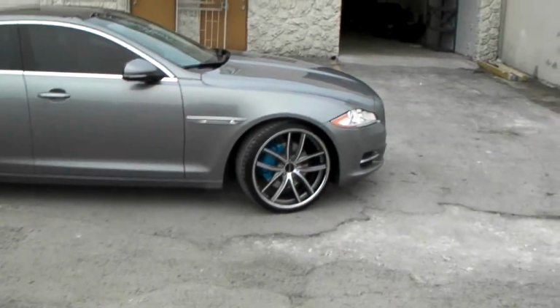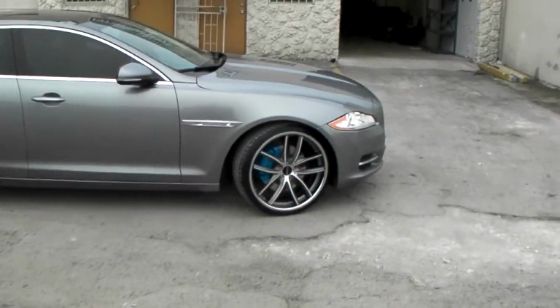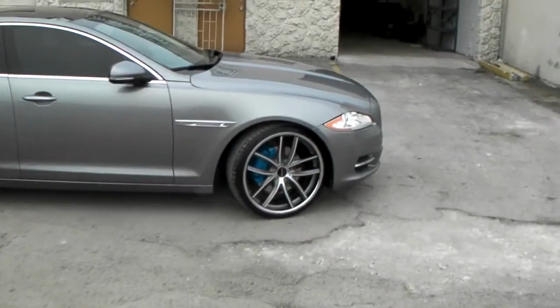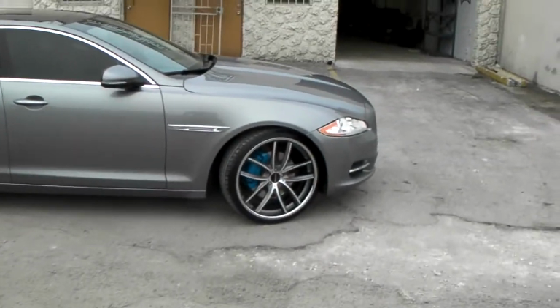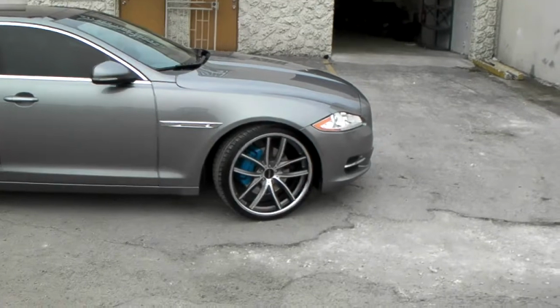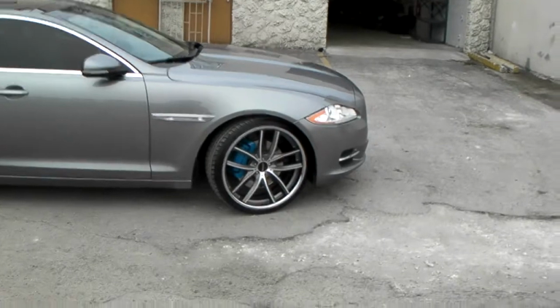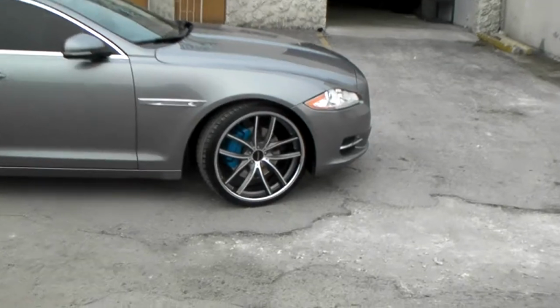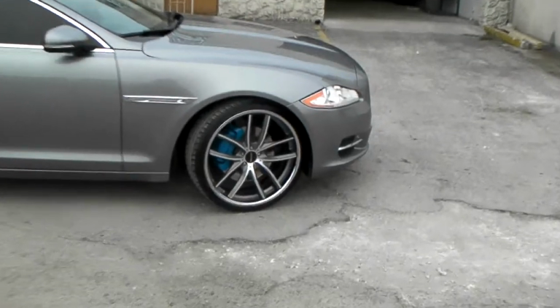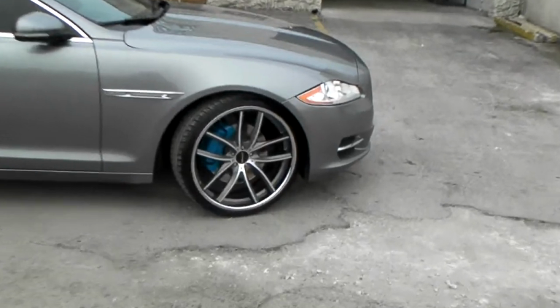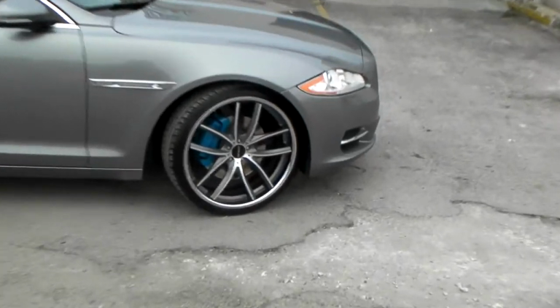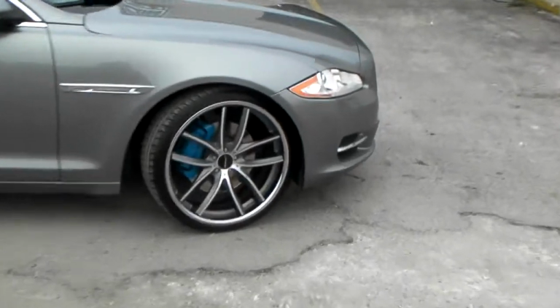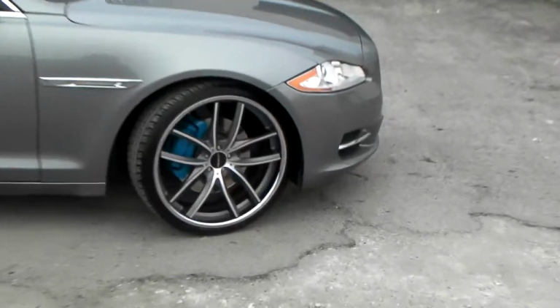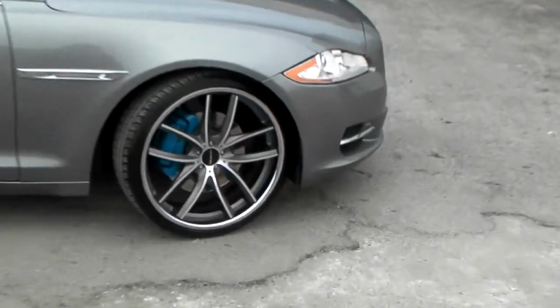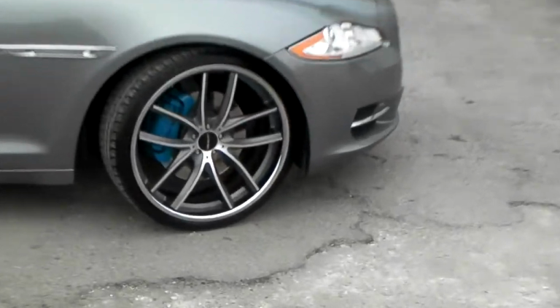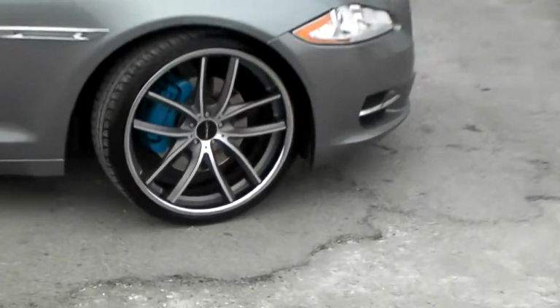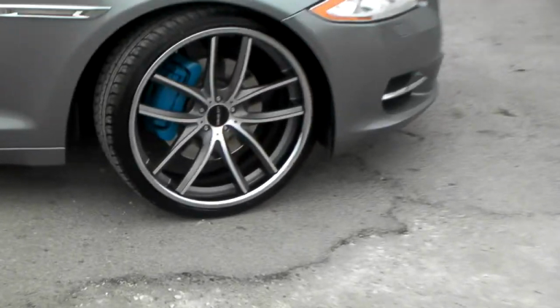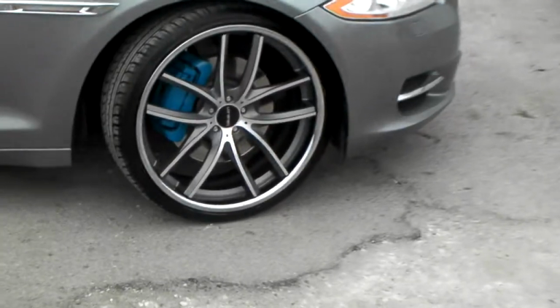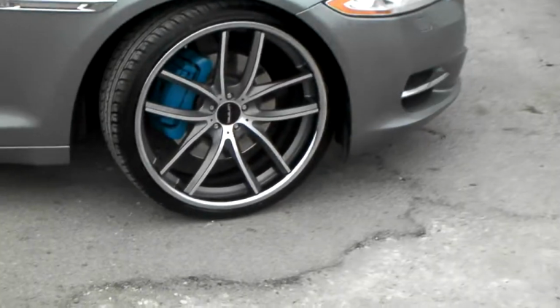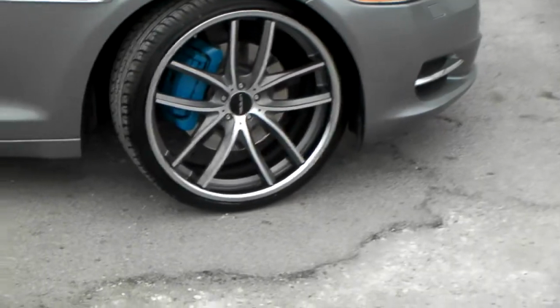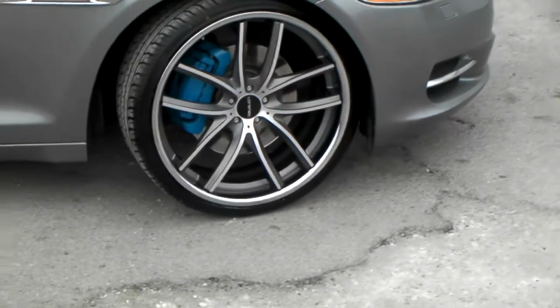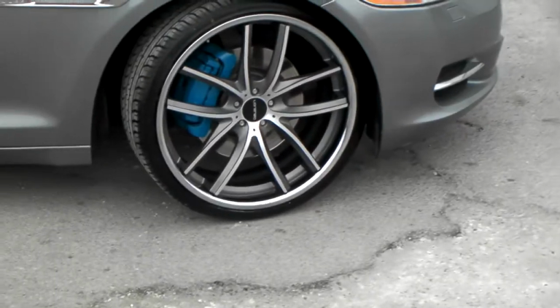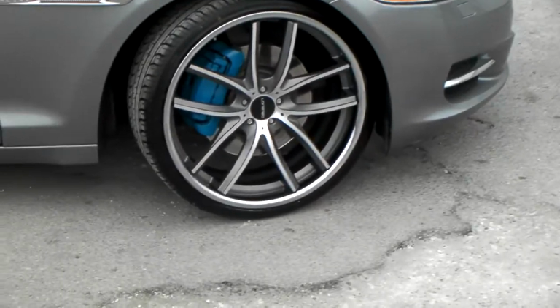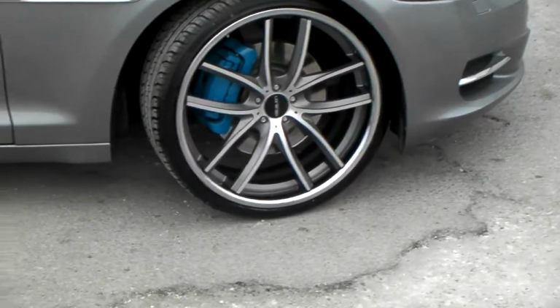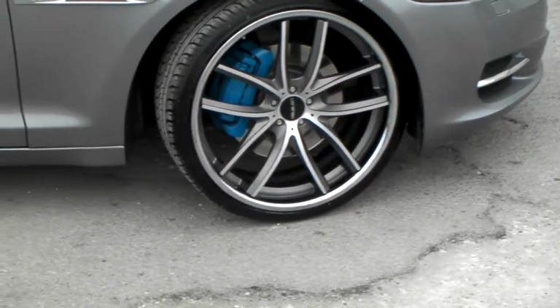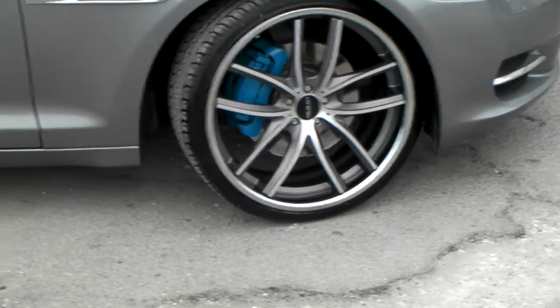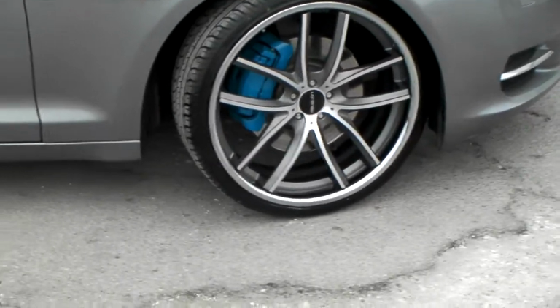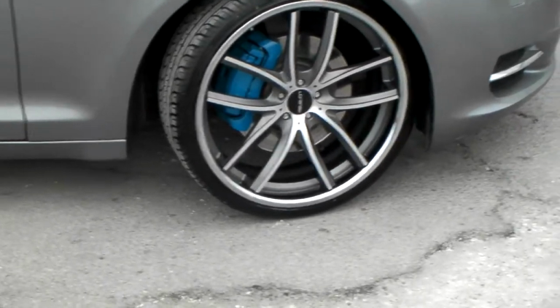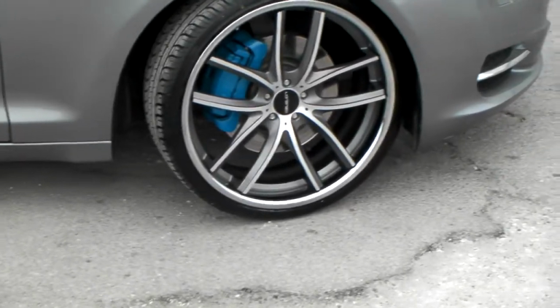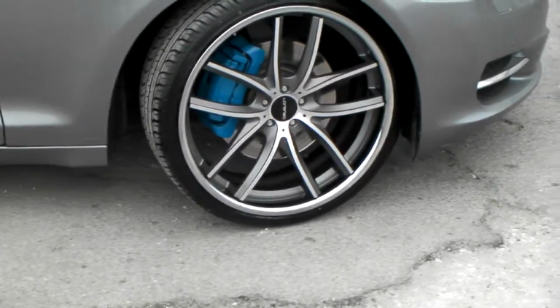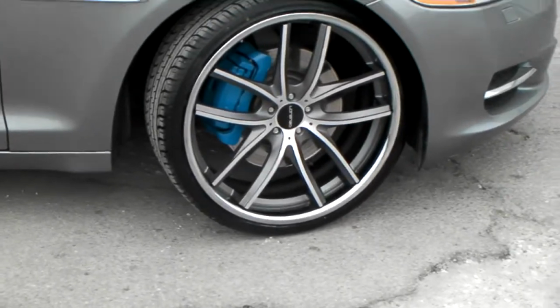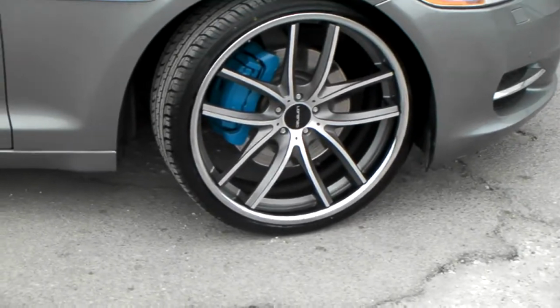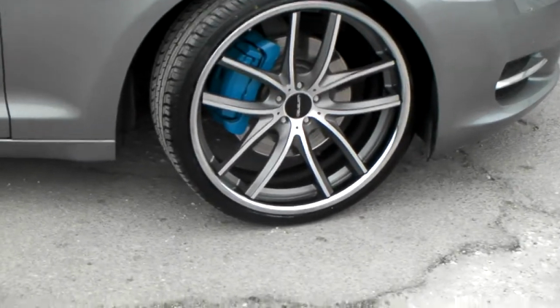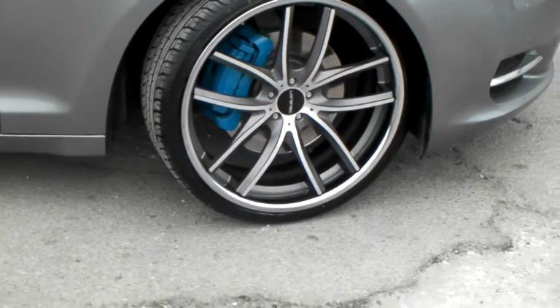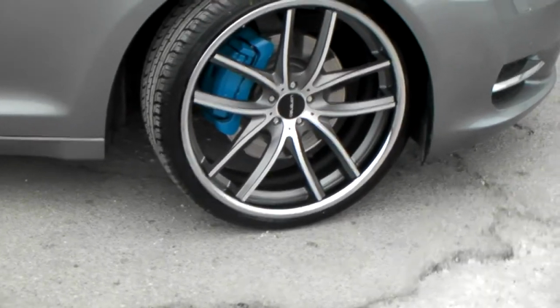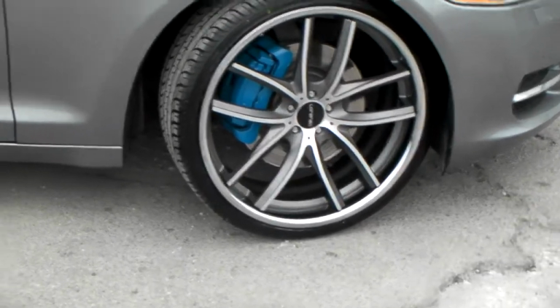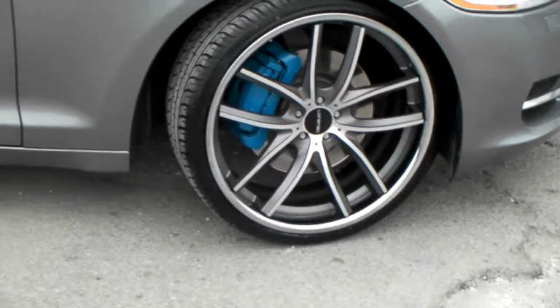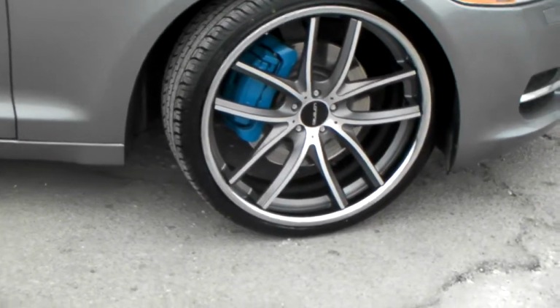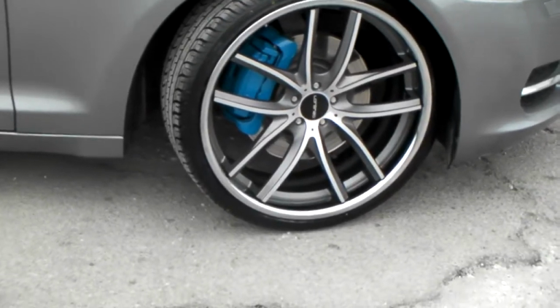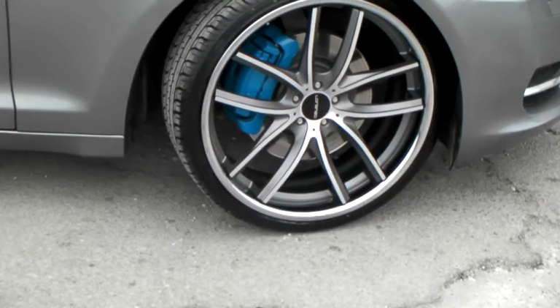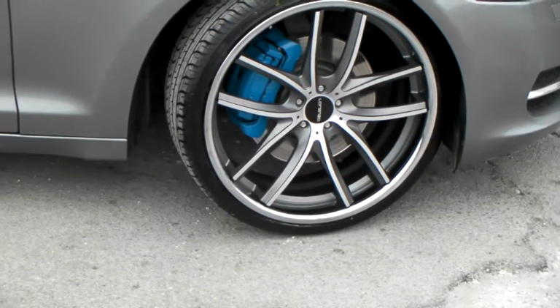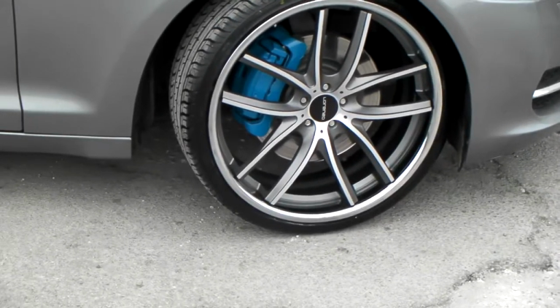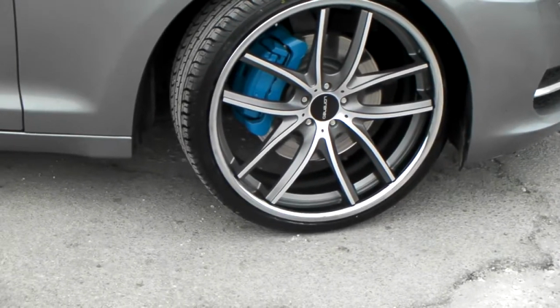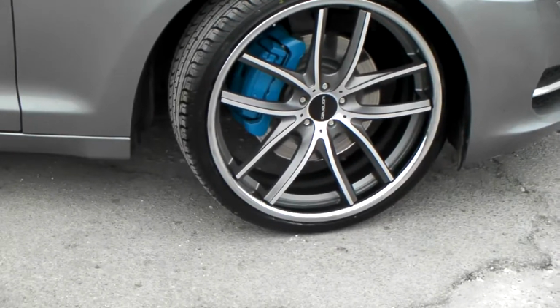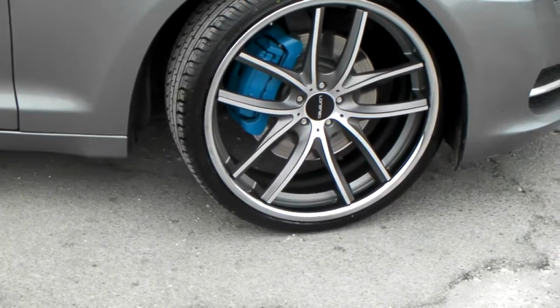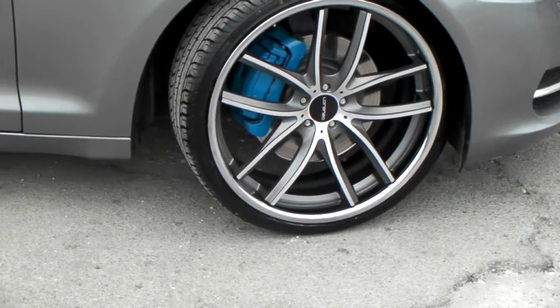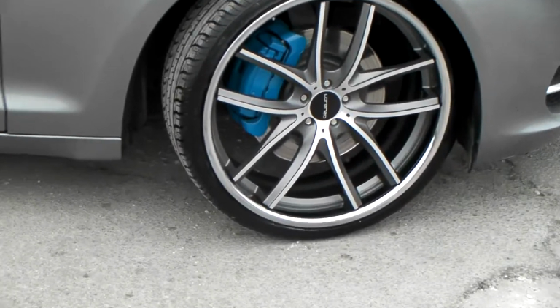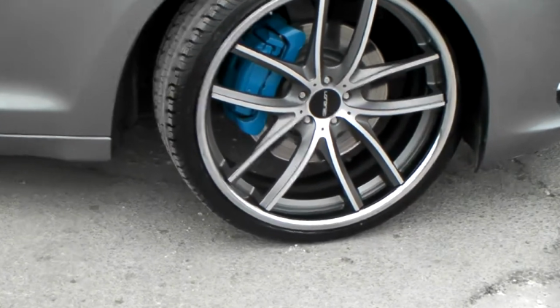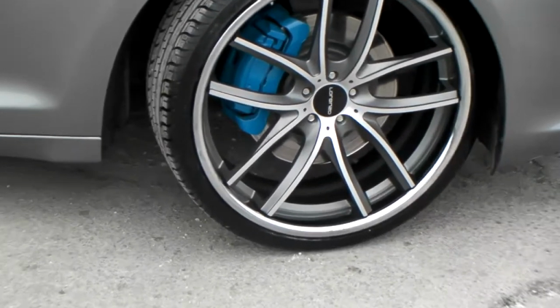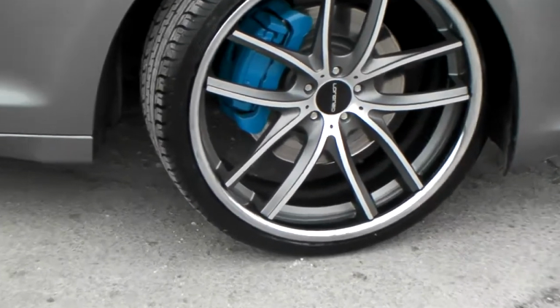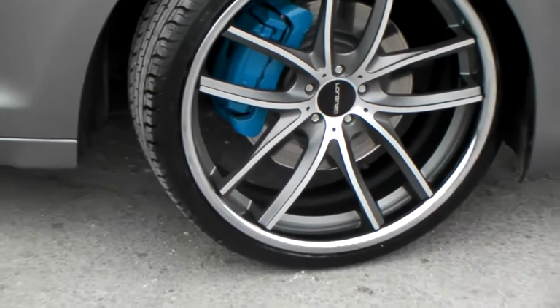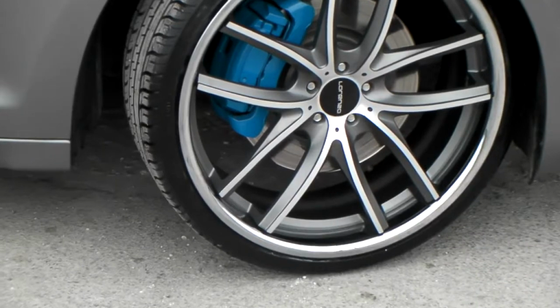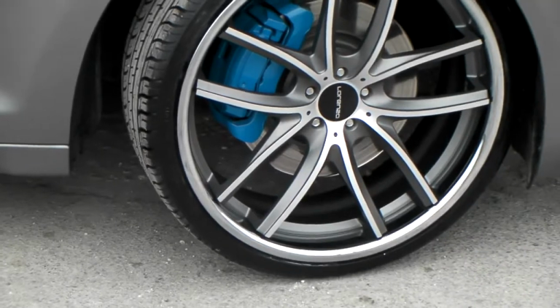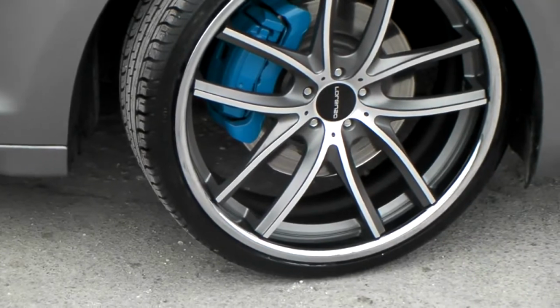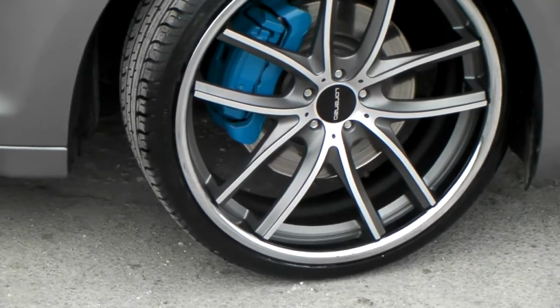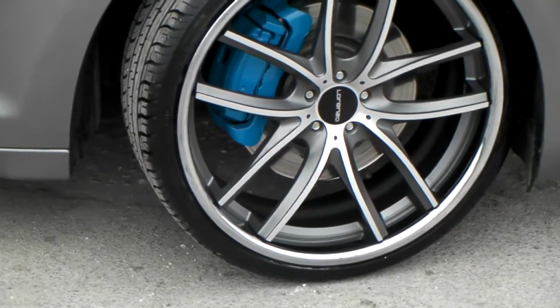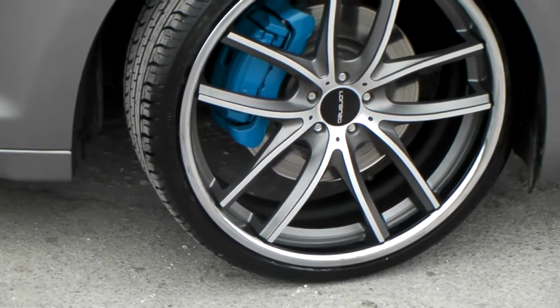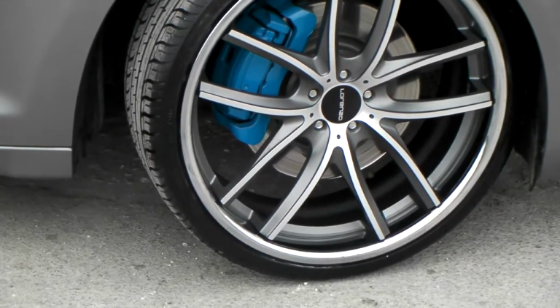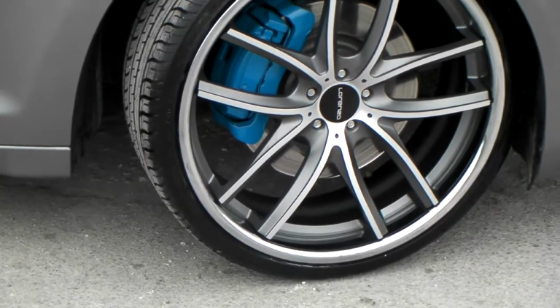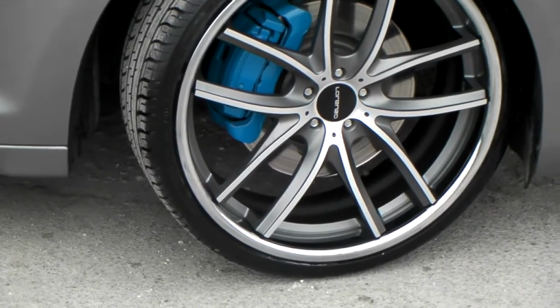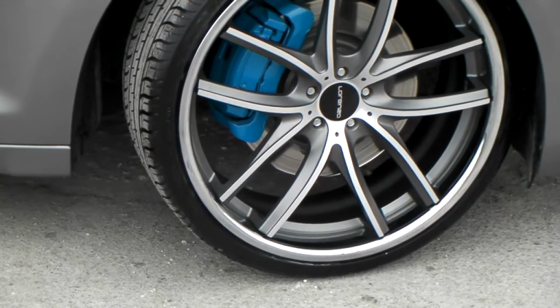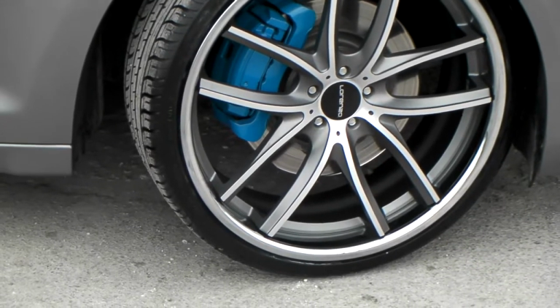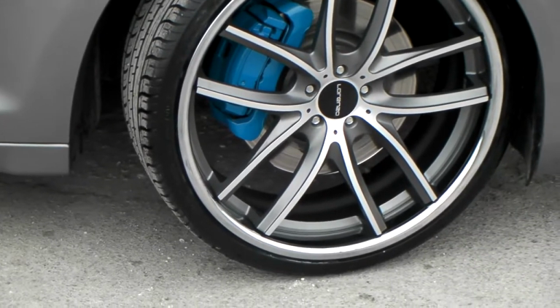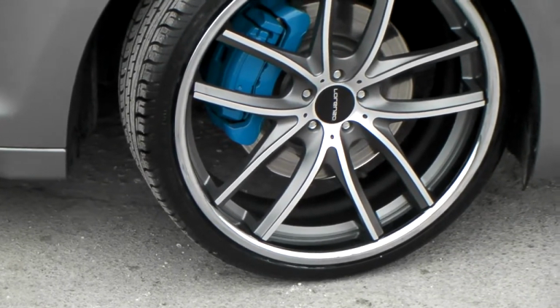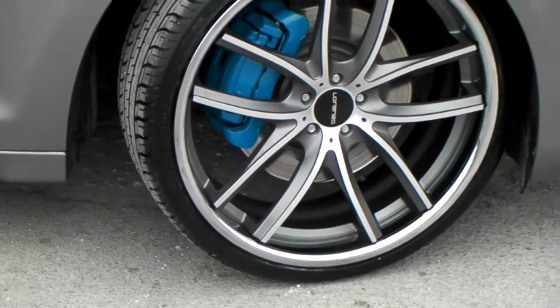Give you a close-up — sprayed the brake caliper. Got it Dubs and Tires blue. Came out really nice, good effect with the car.